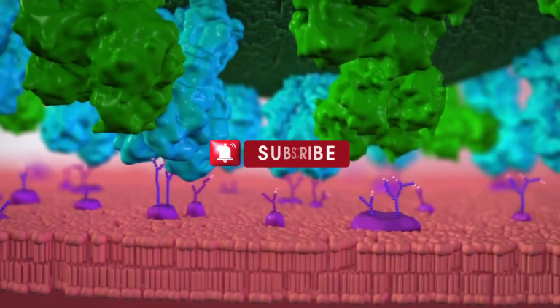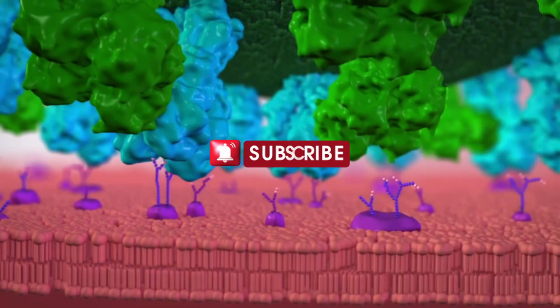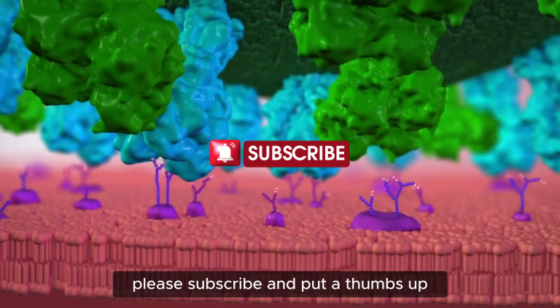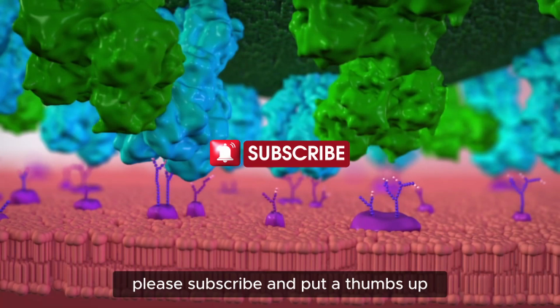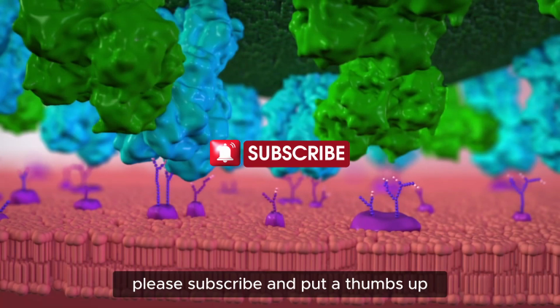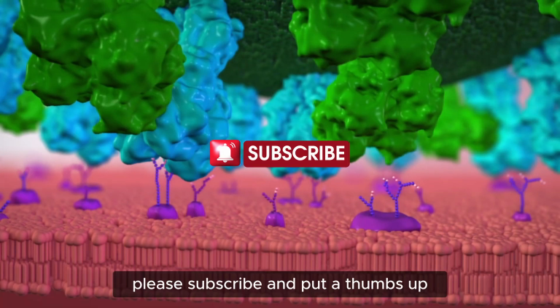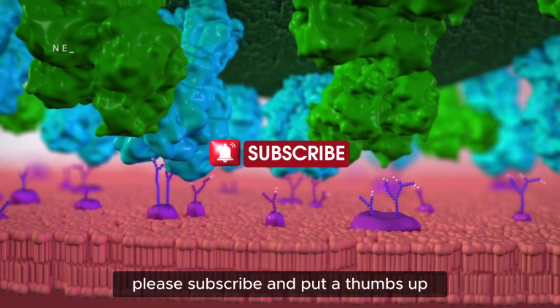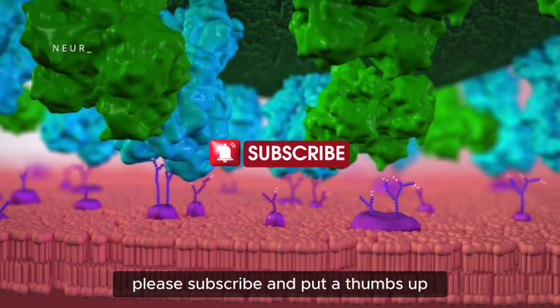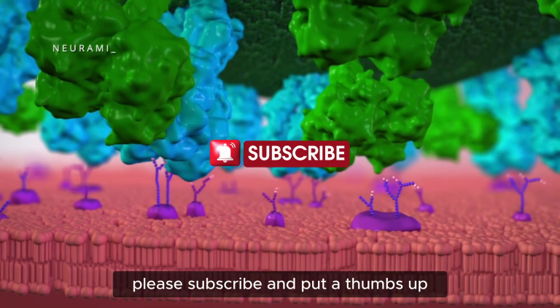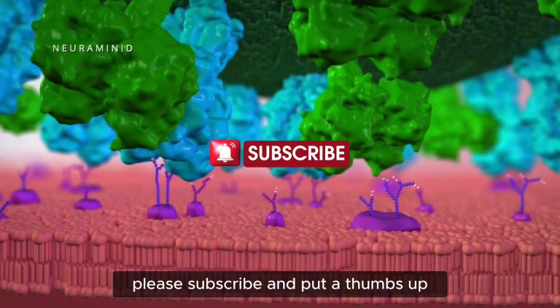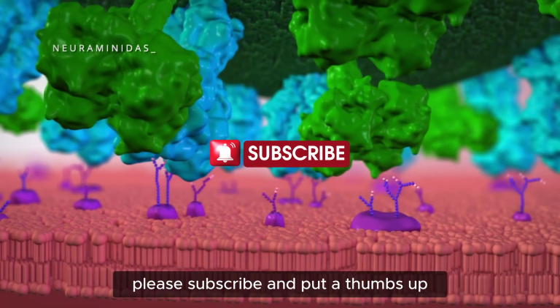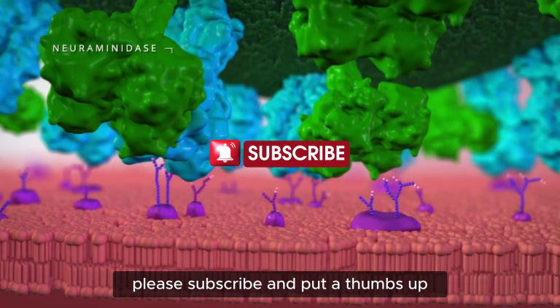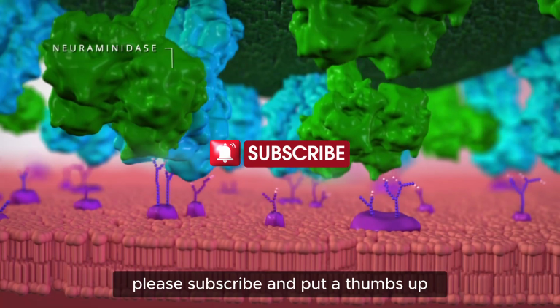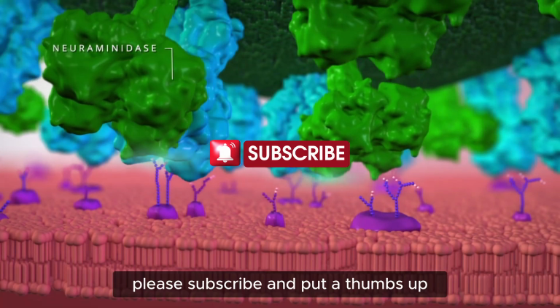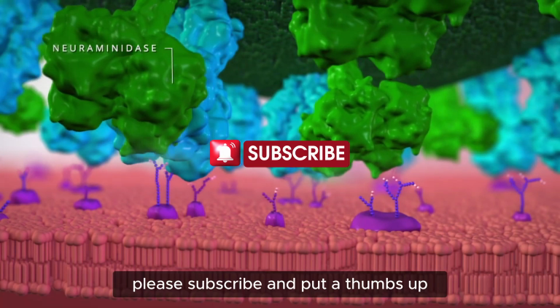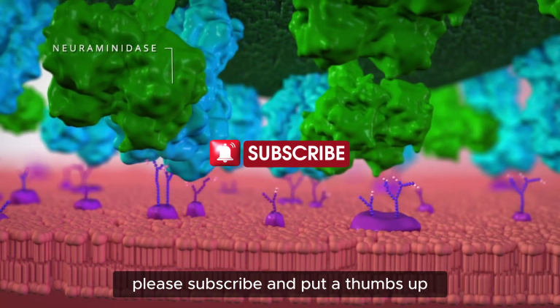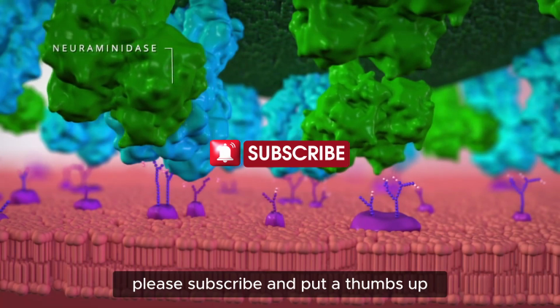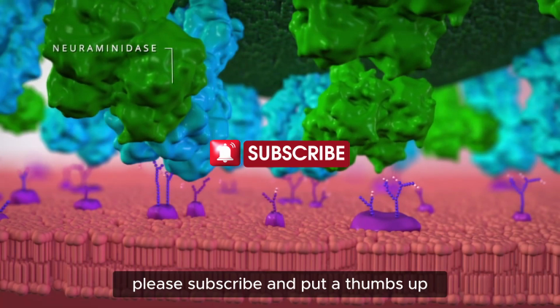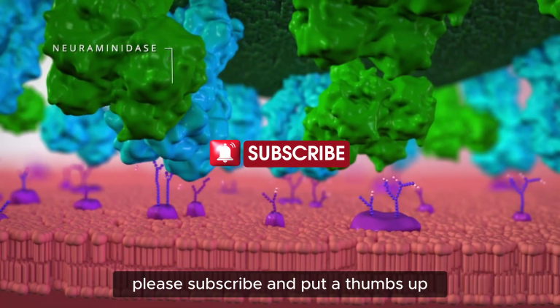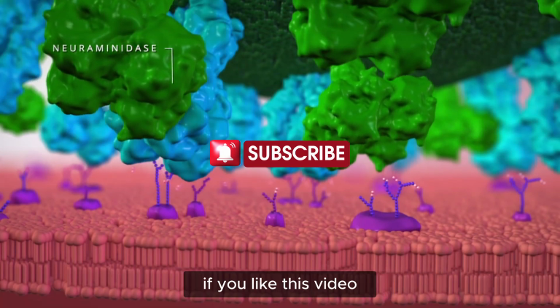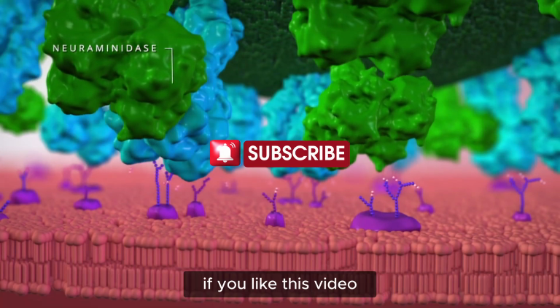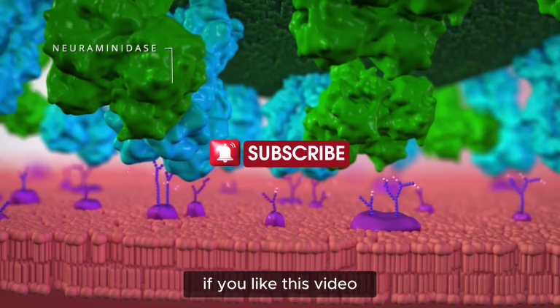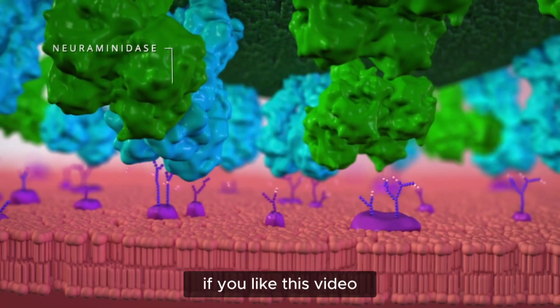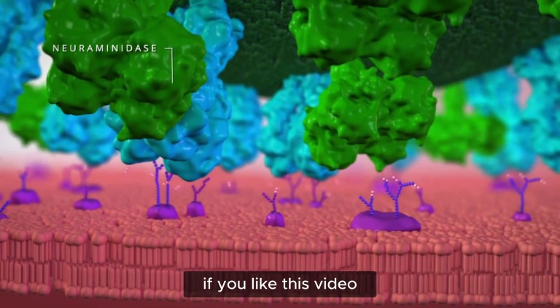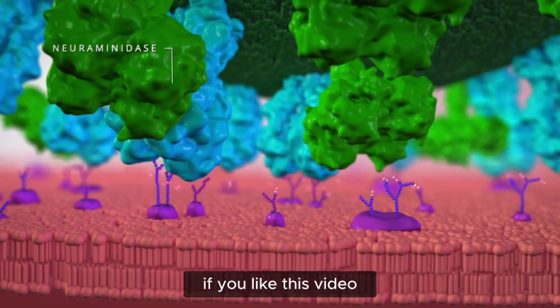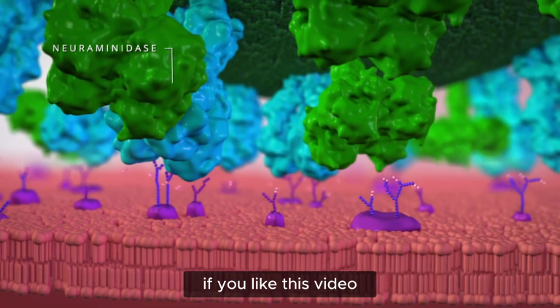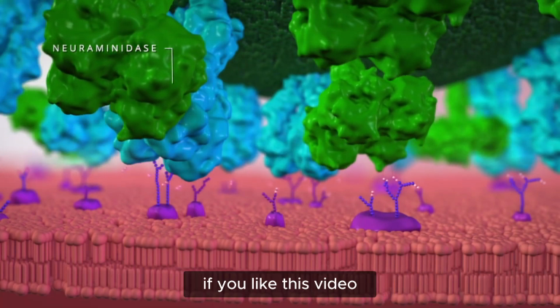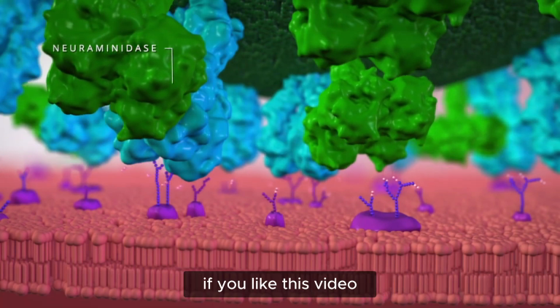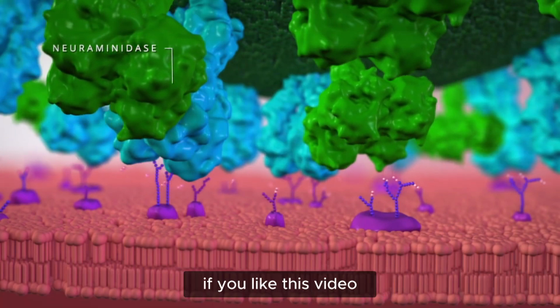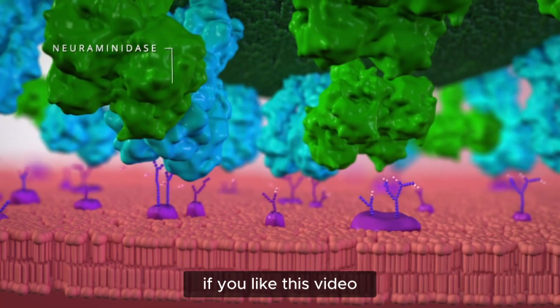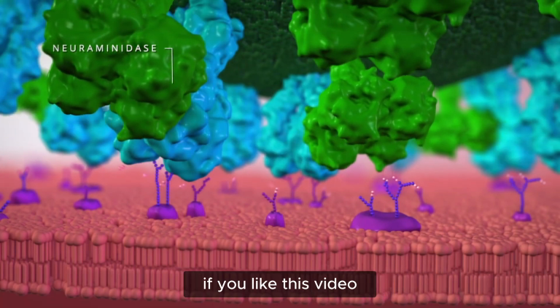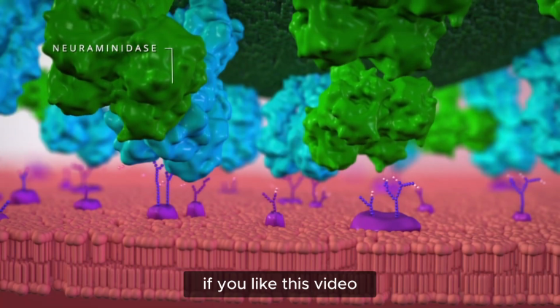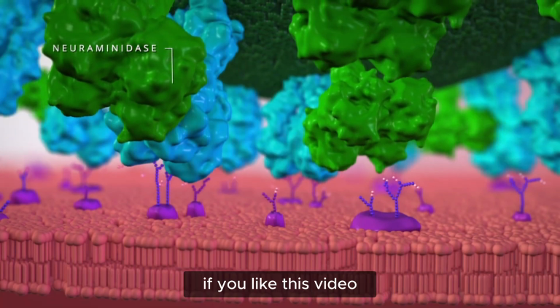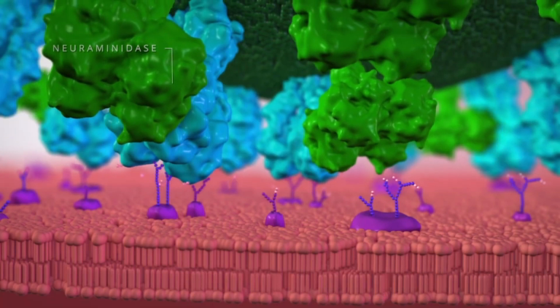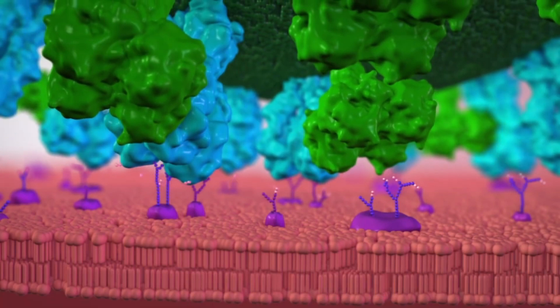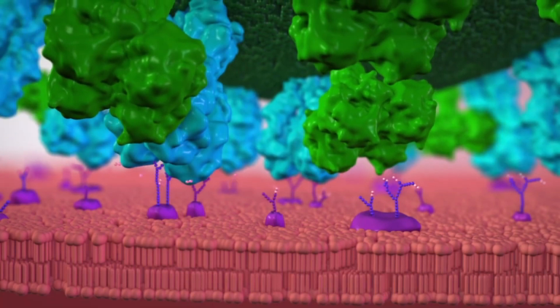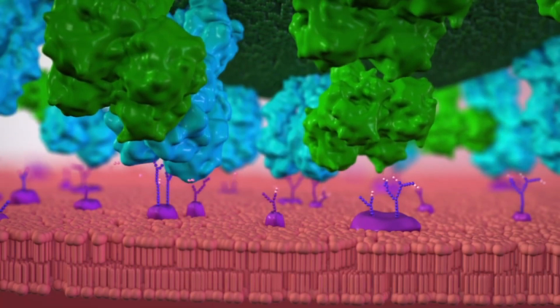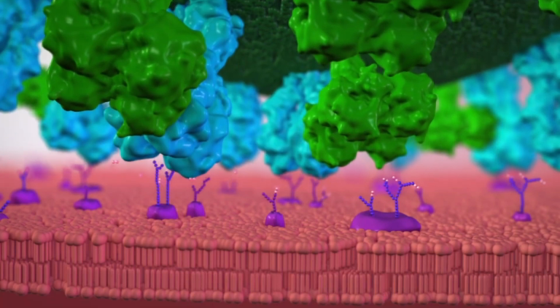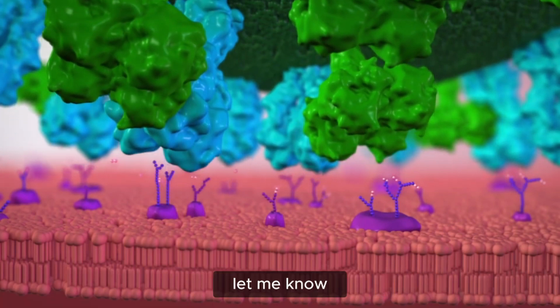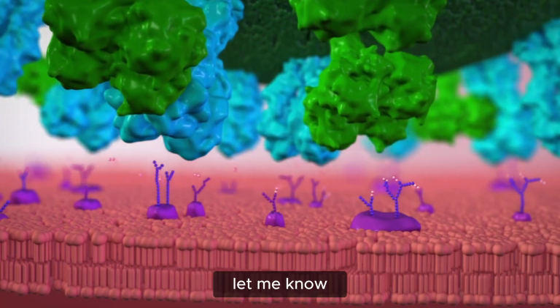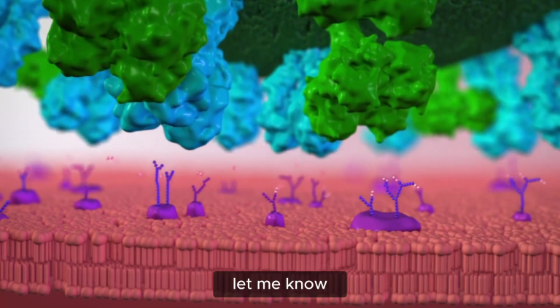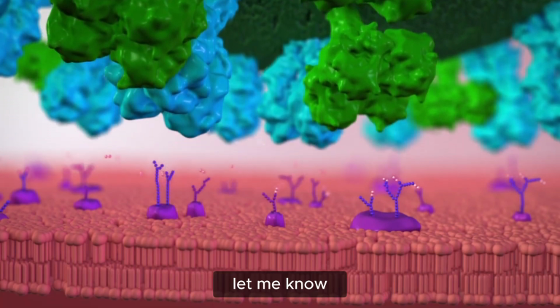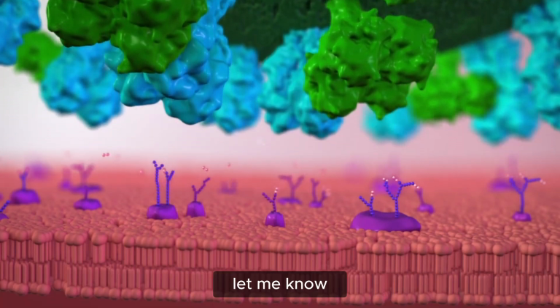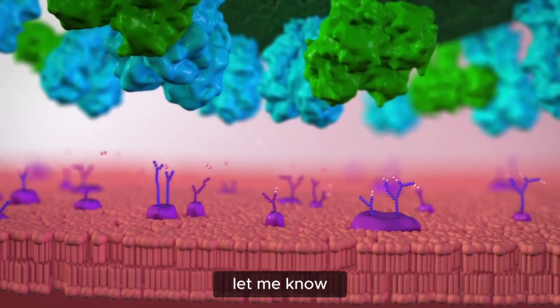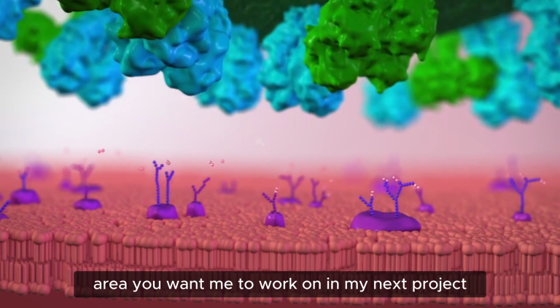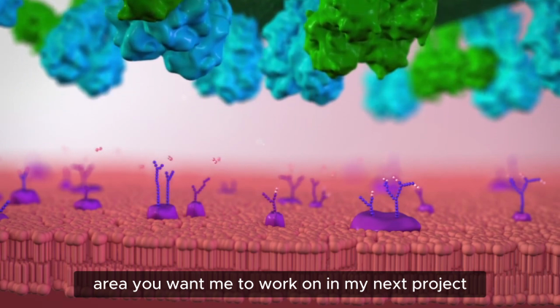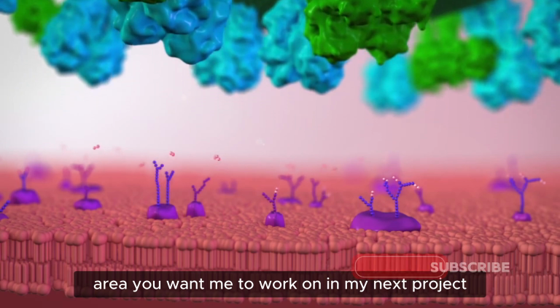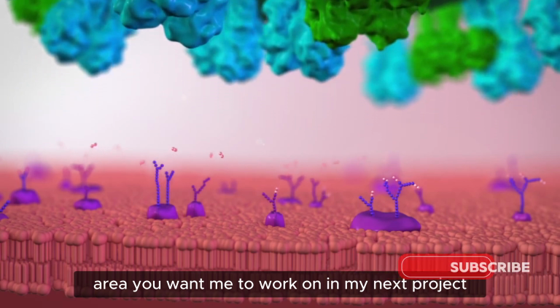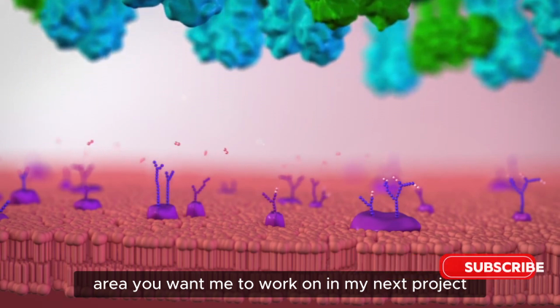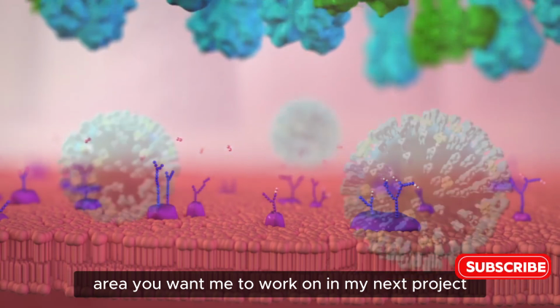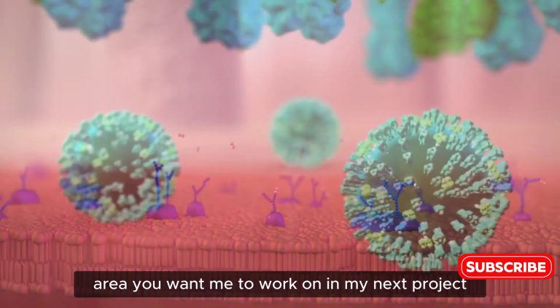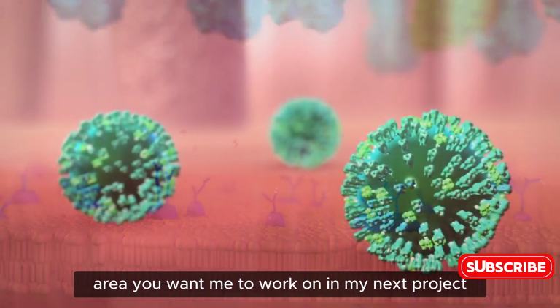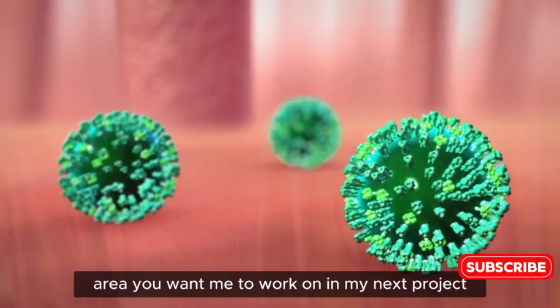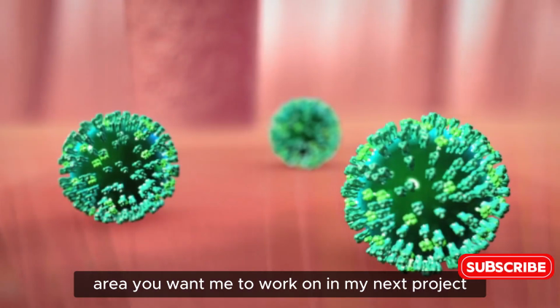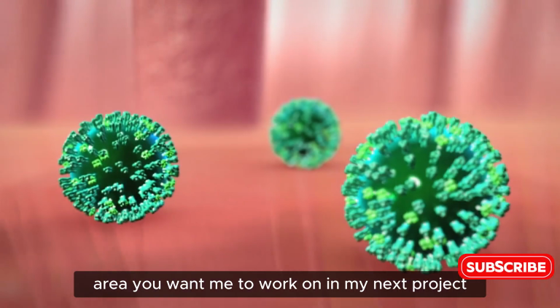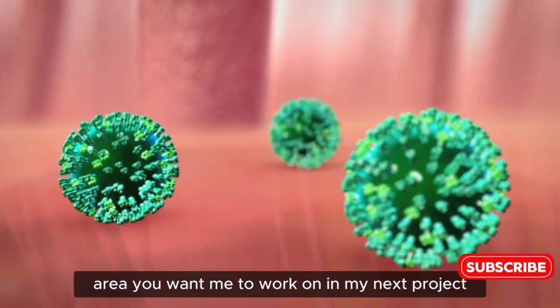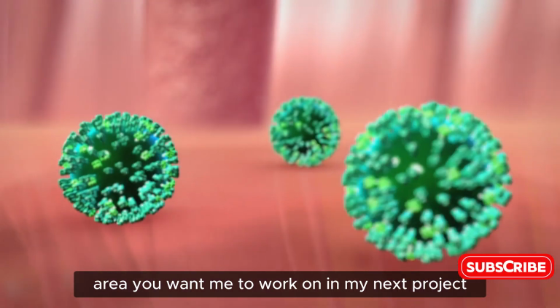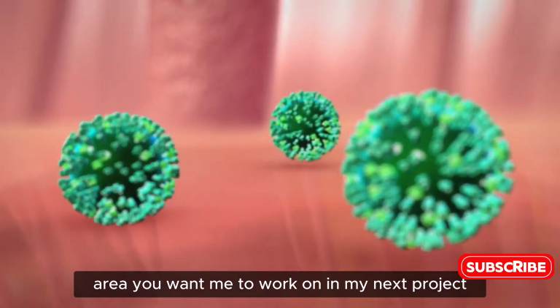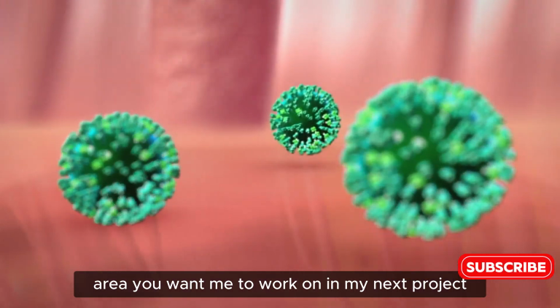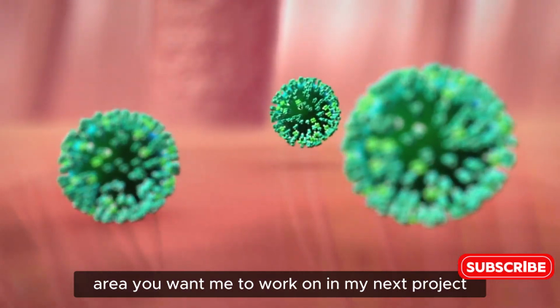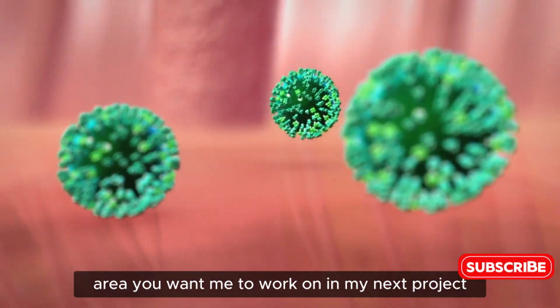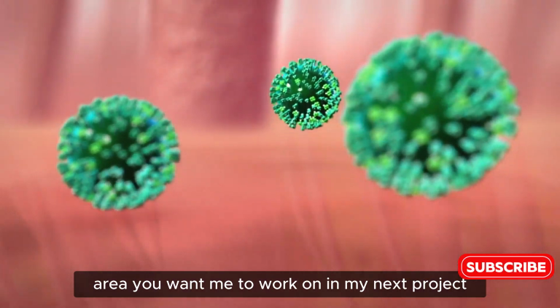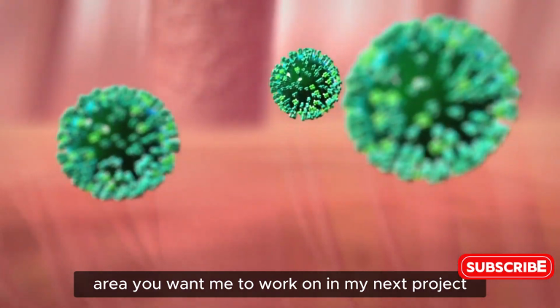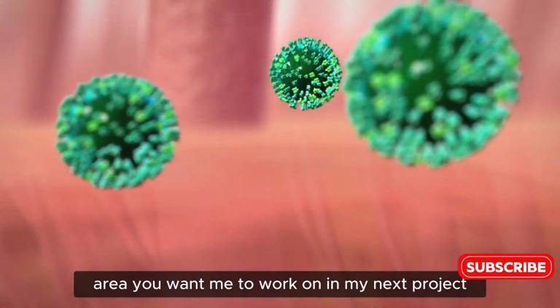Please subscribe and give a thumbs up if you liked this video. Let me know the topic you want me to work on in my next project.